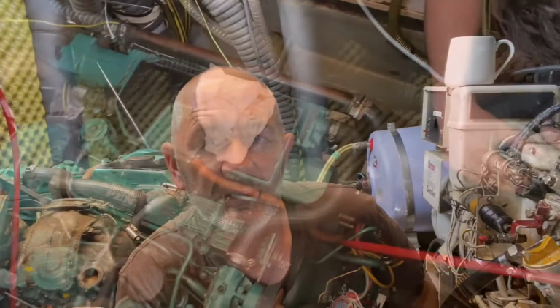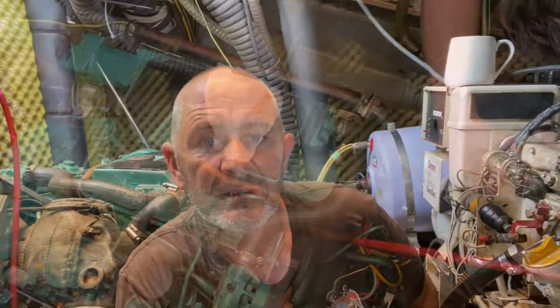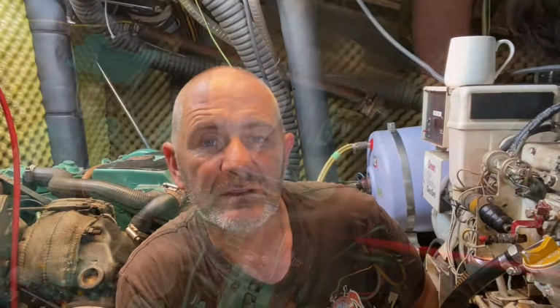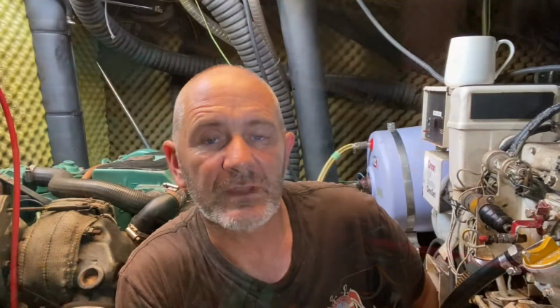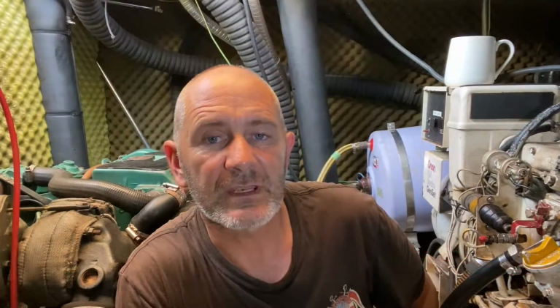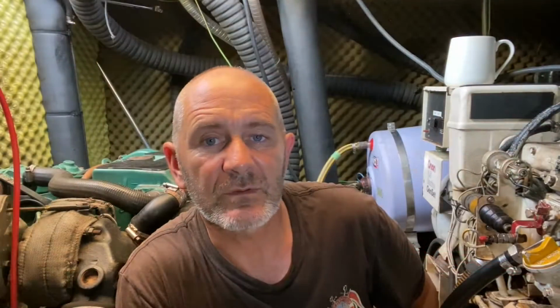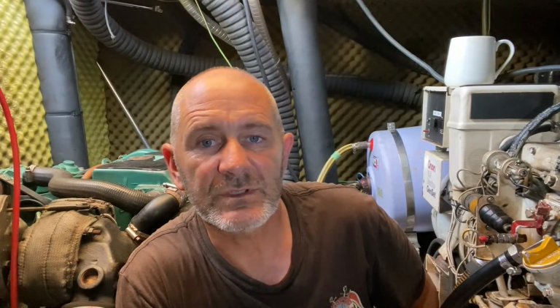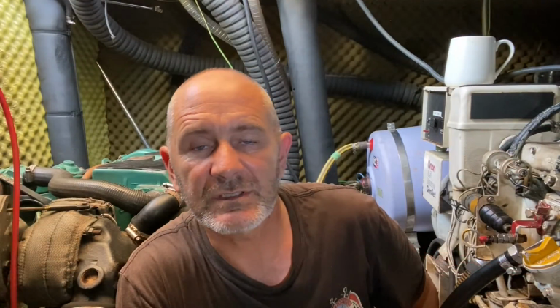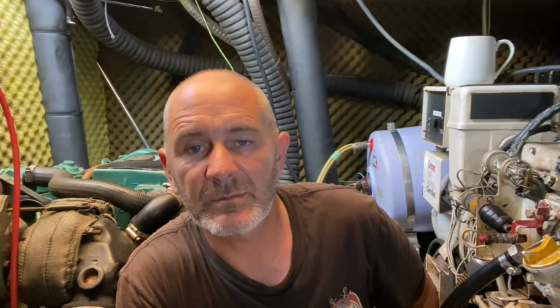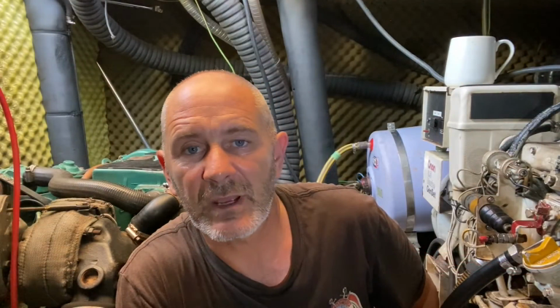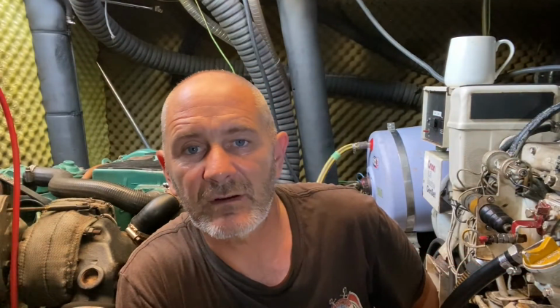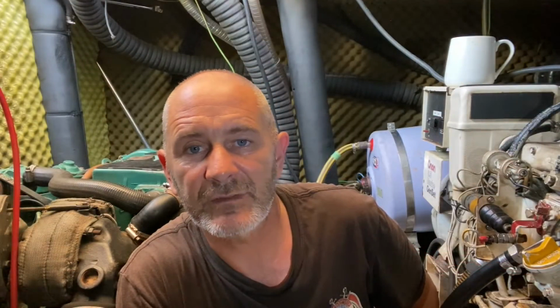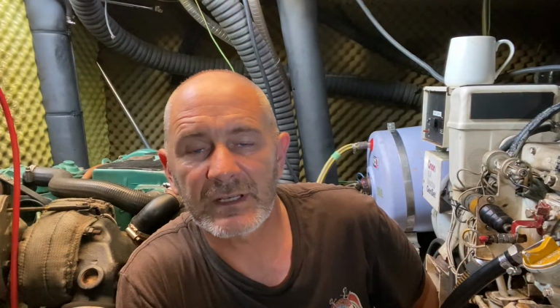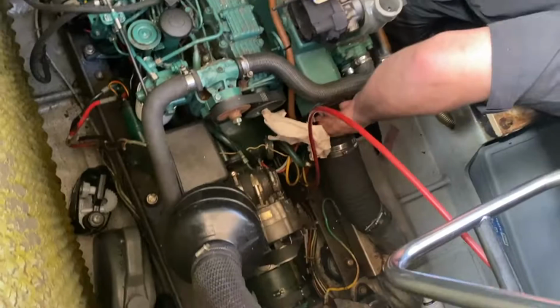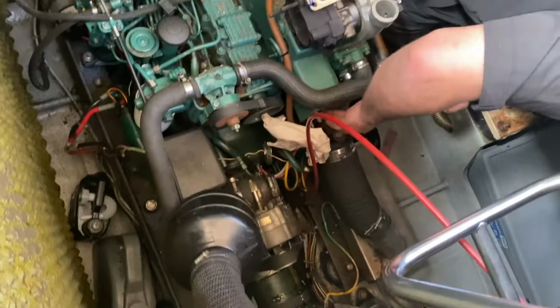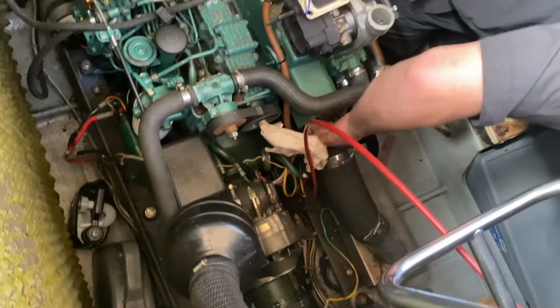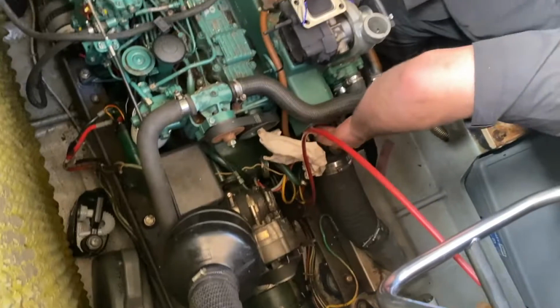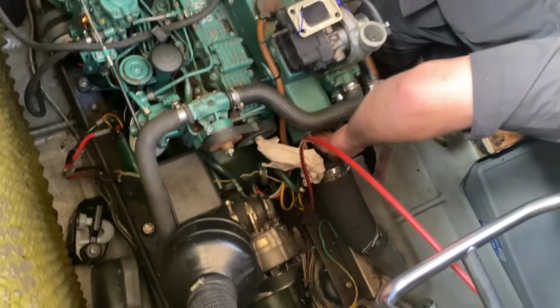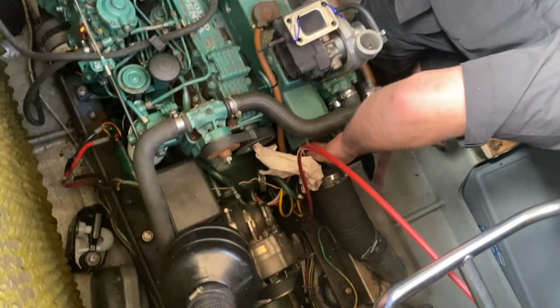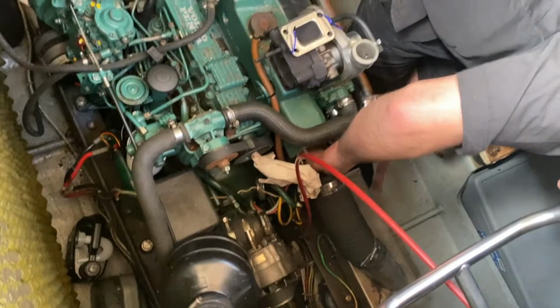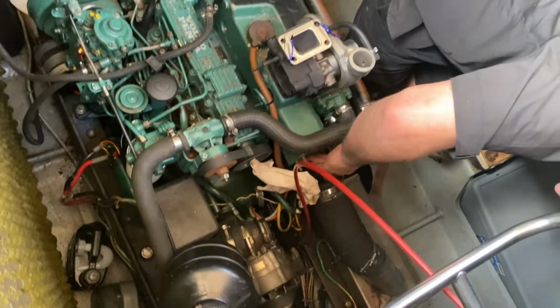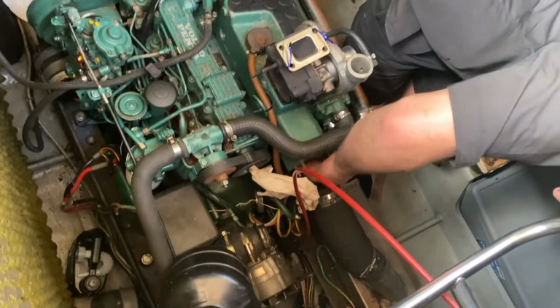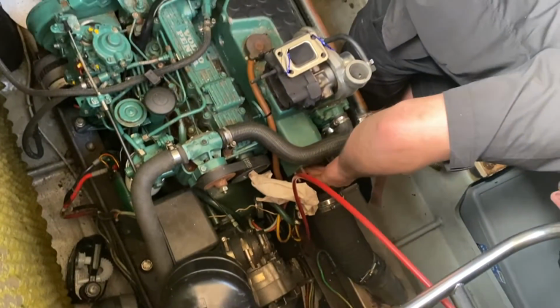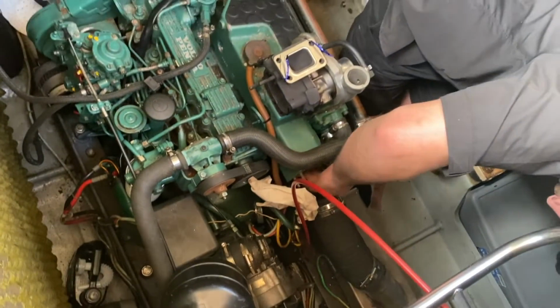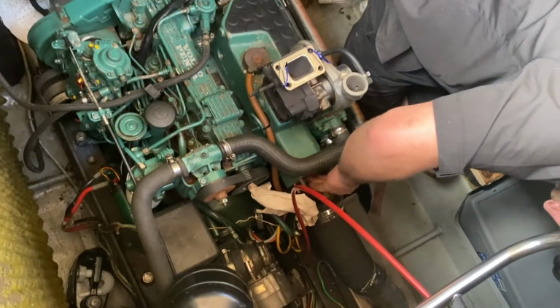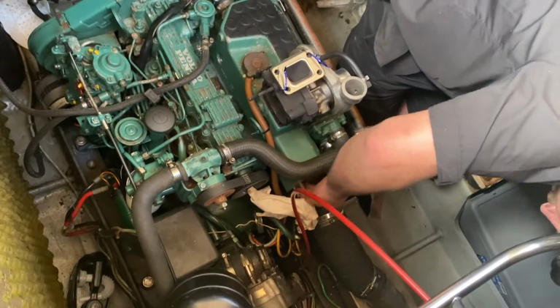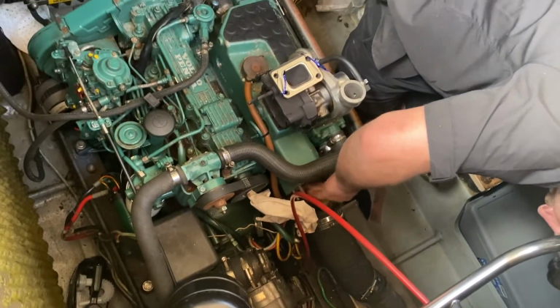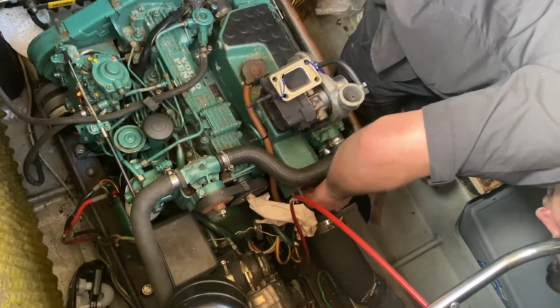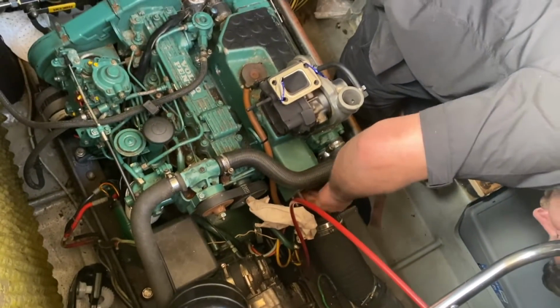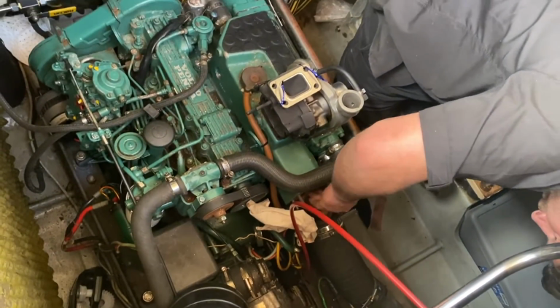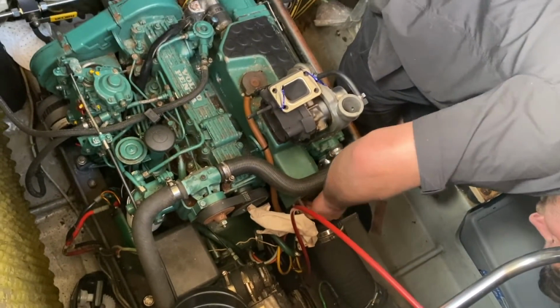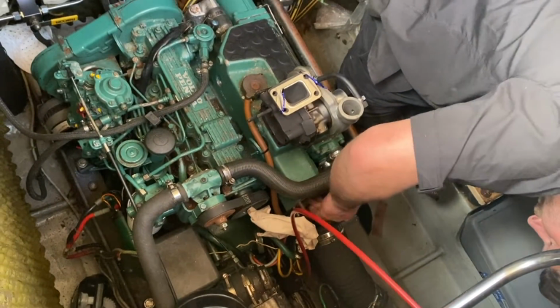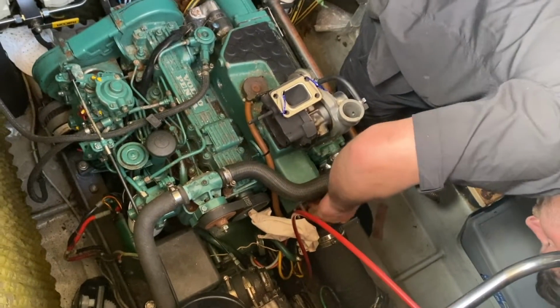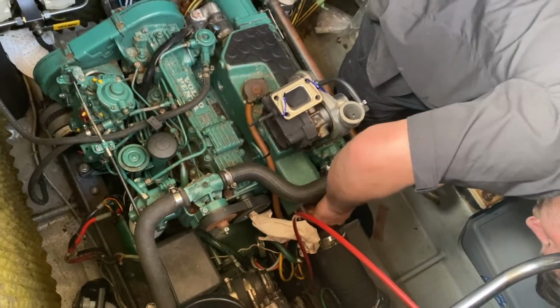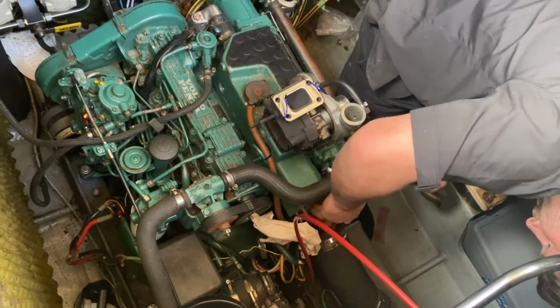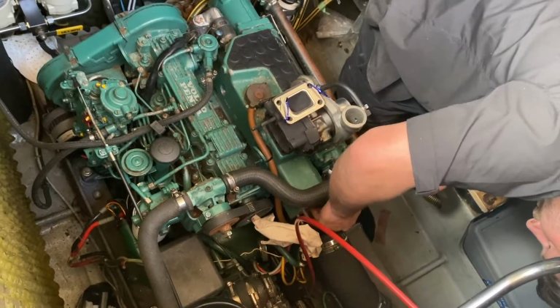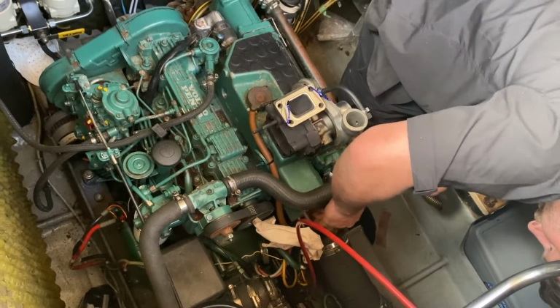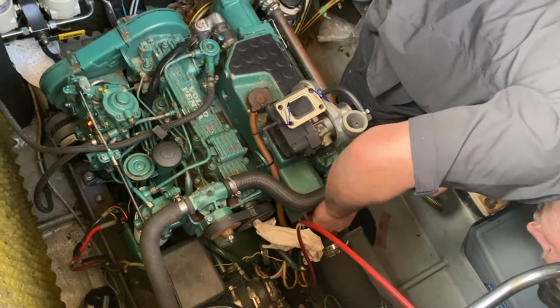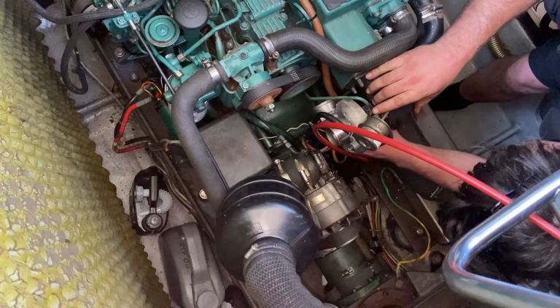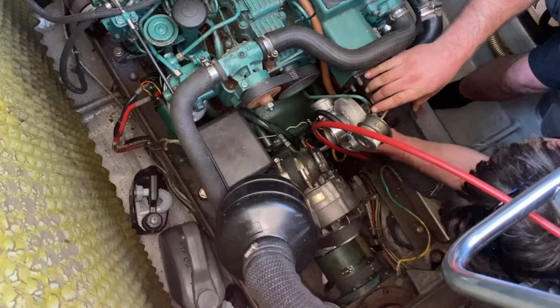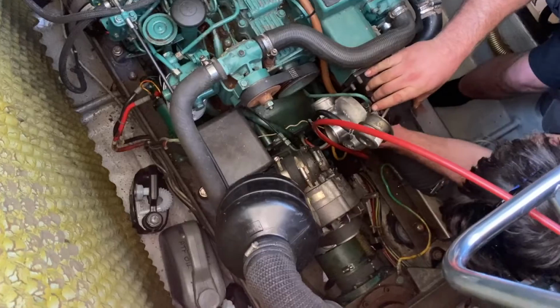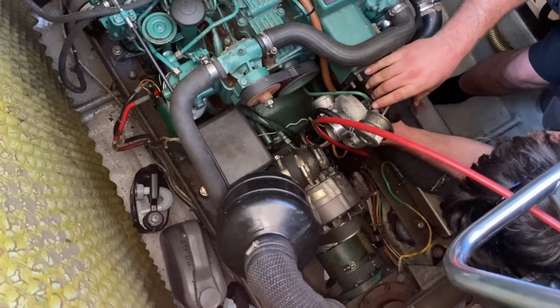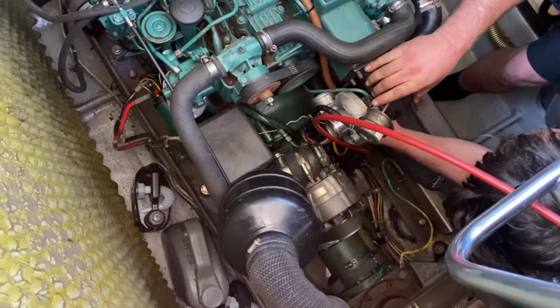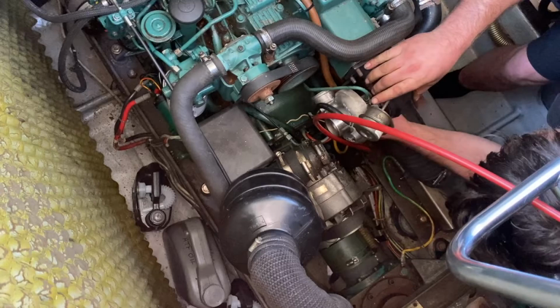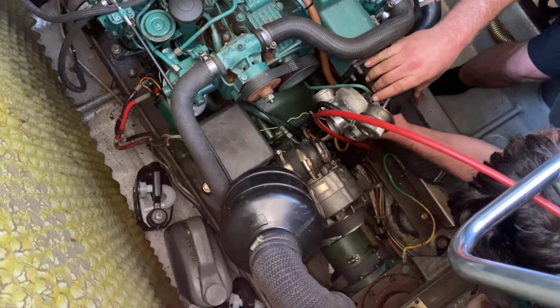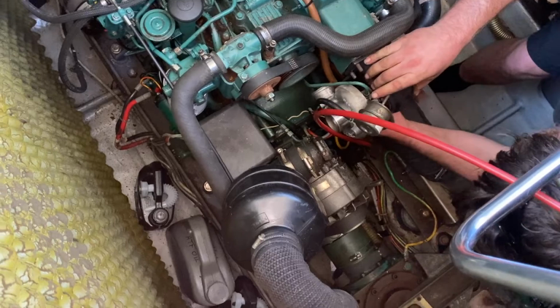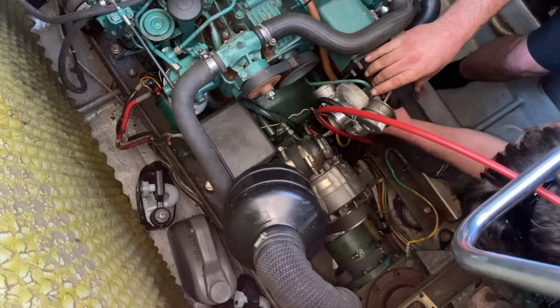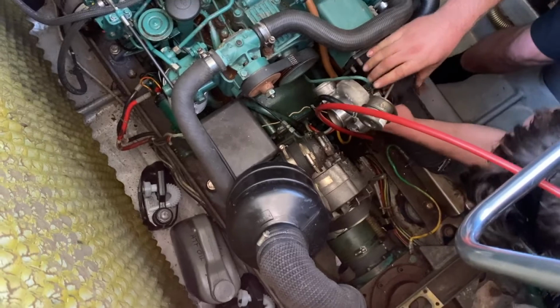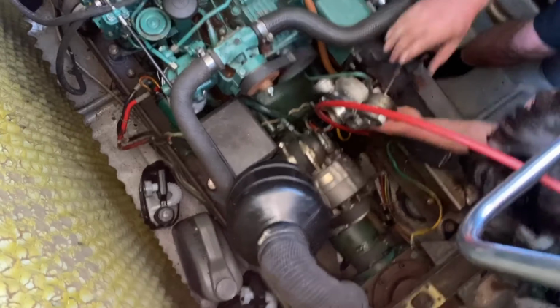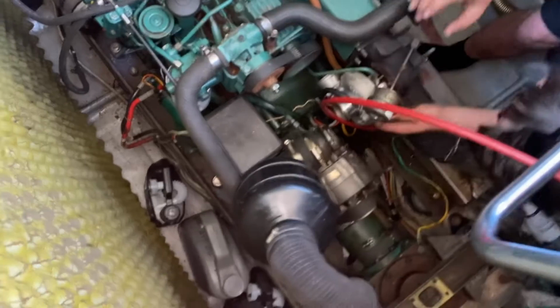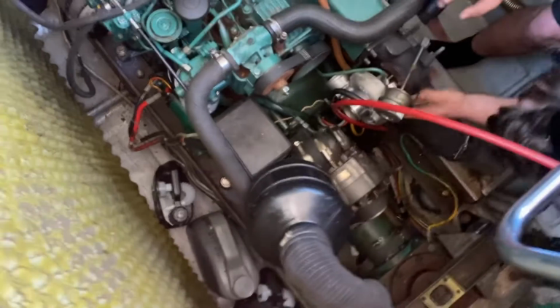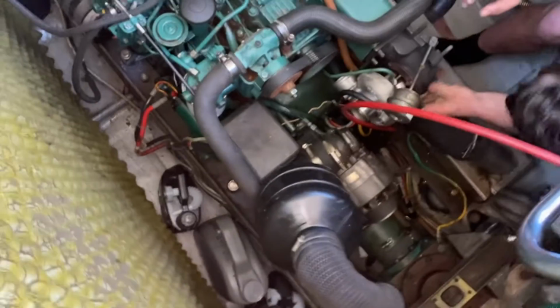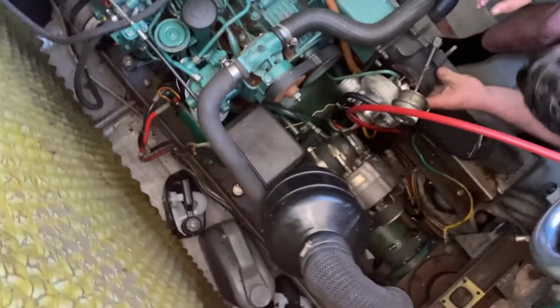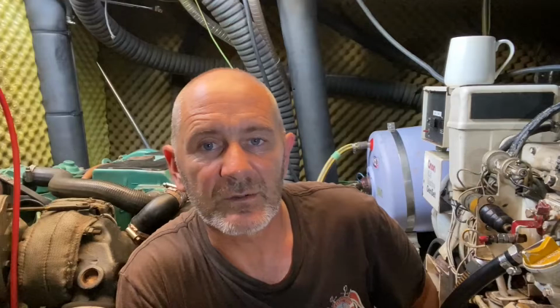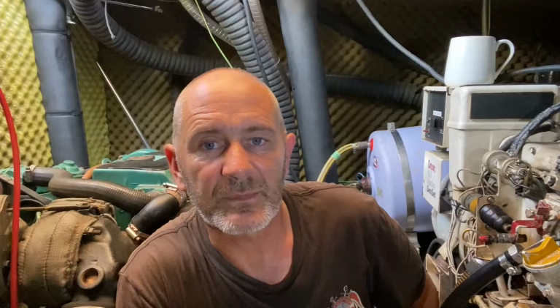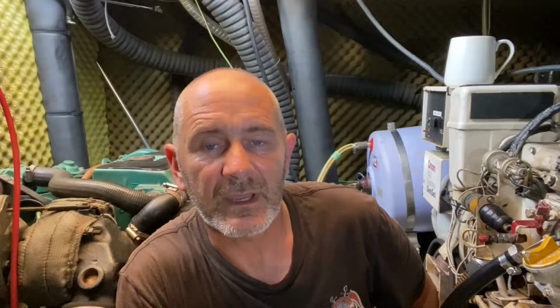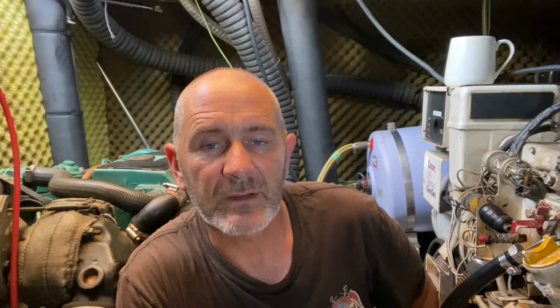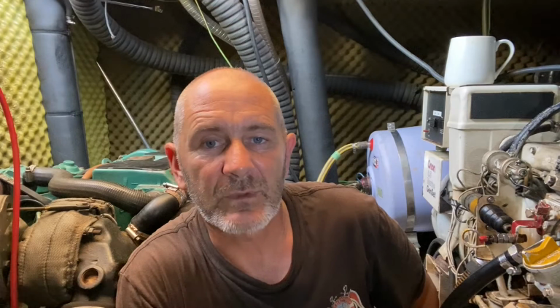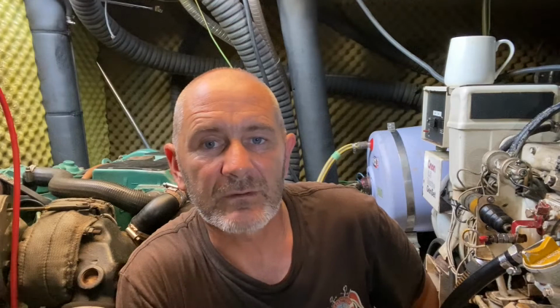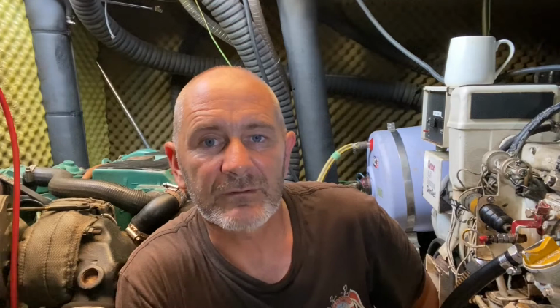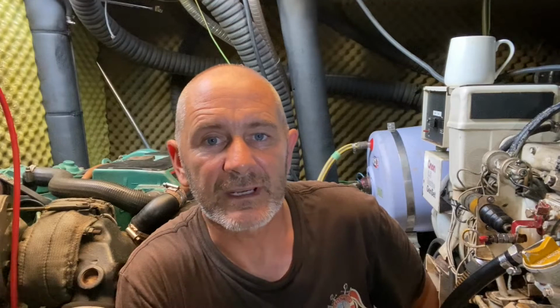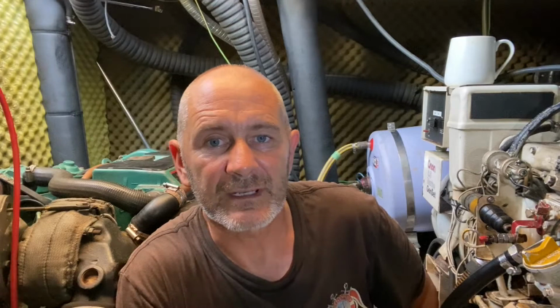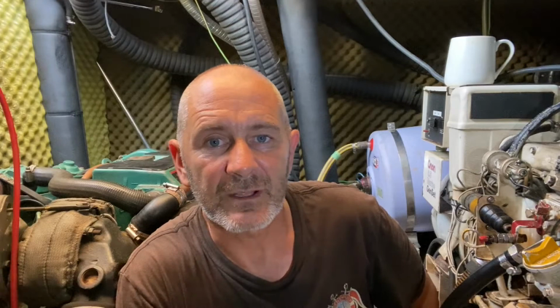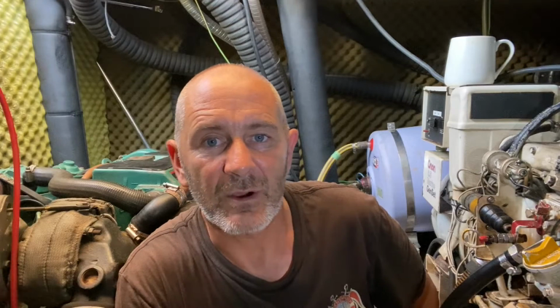So then it was just a matter of connecting all the pipes back up, replacing the elbow, and a final tighten up, and we were ready to go.